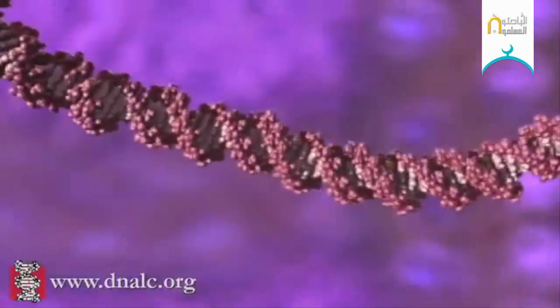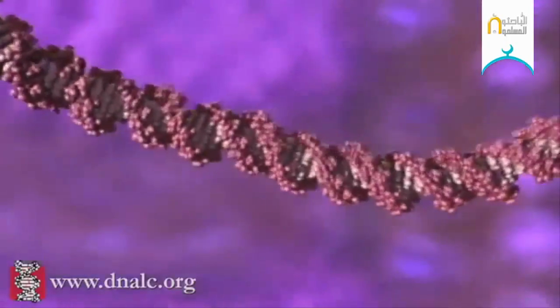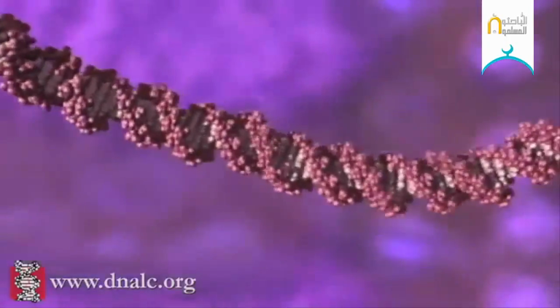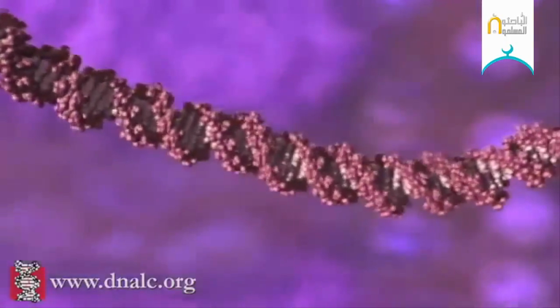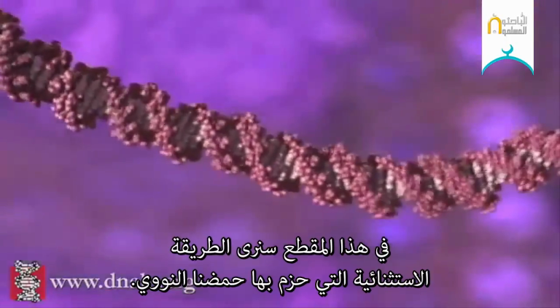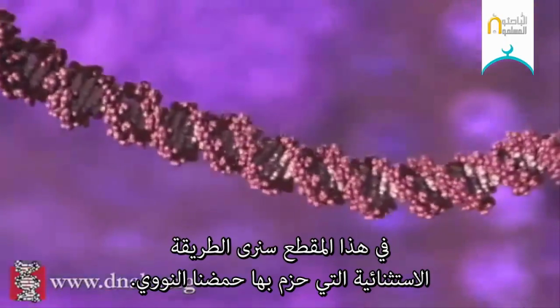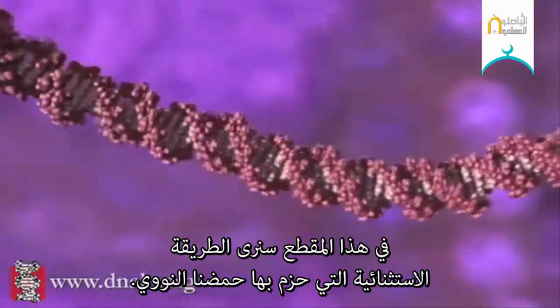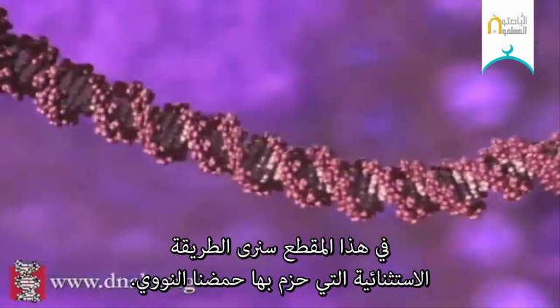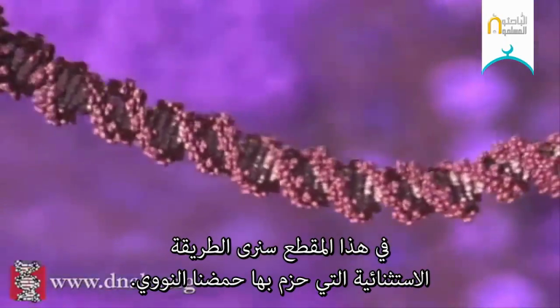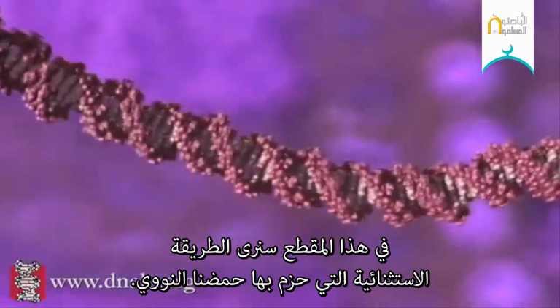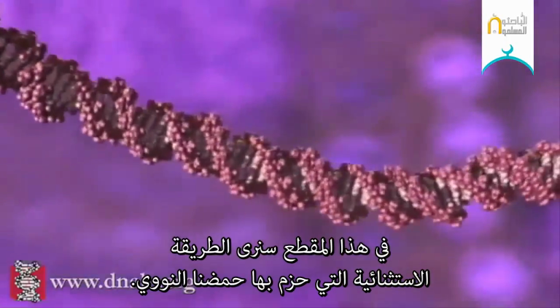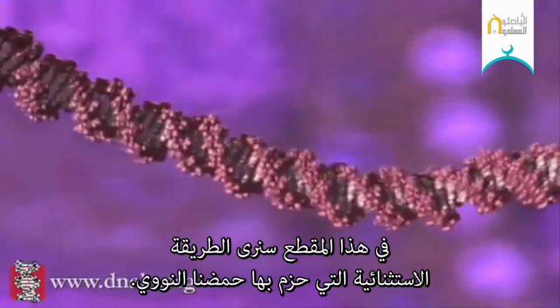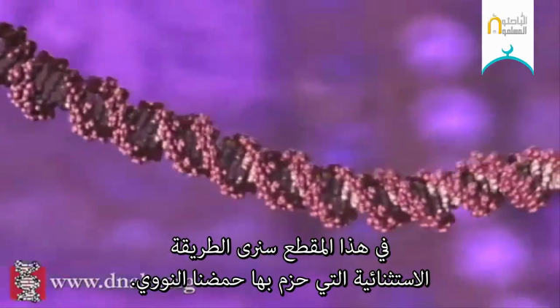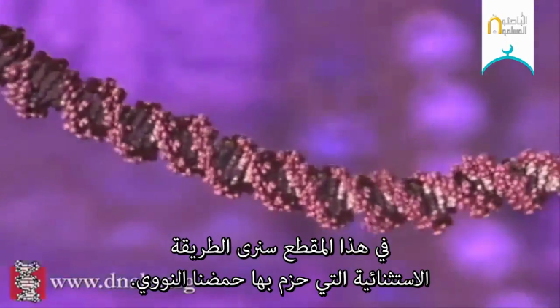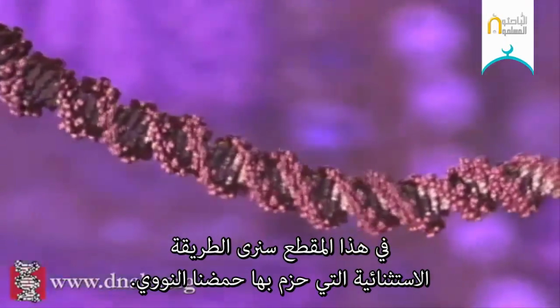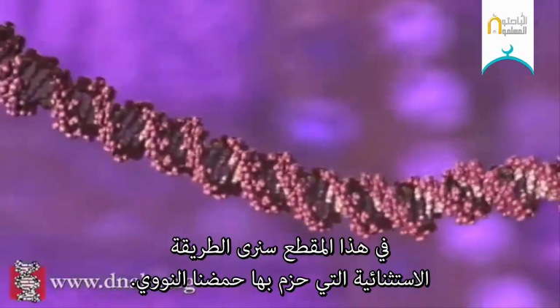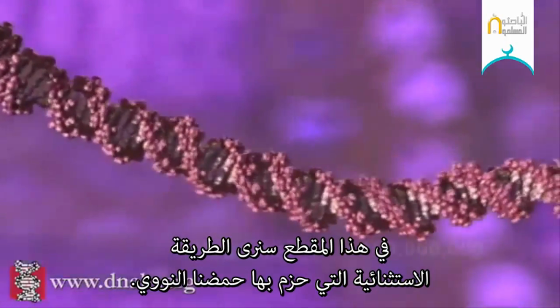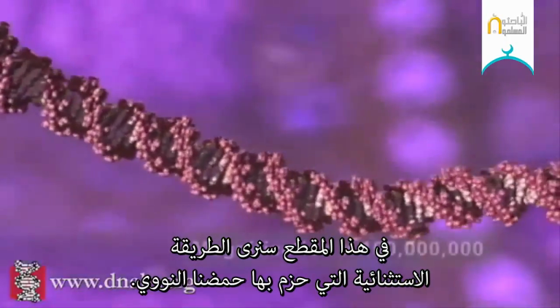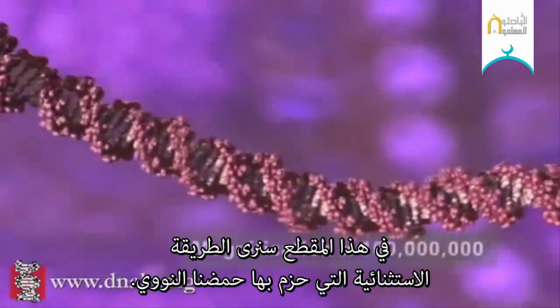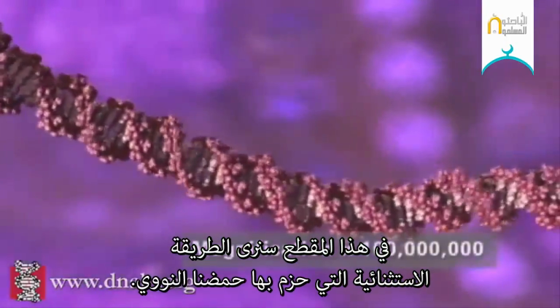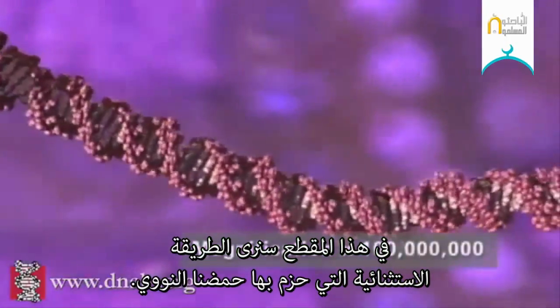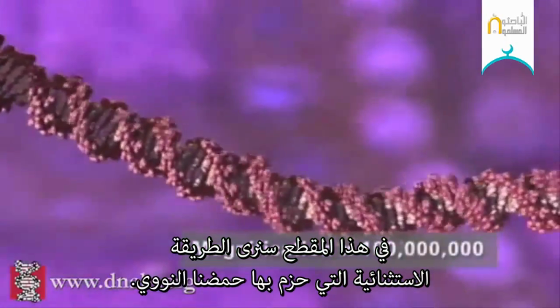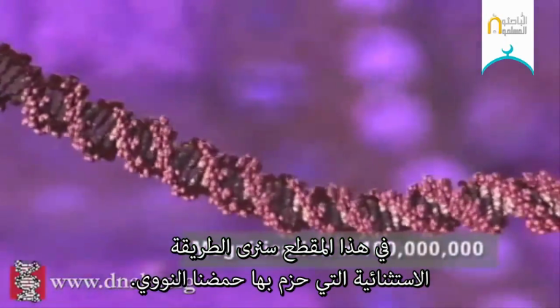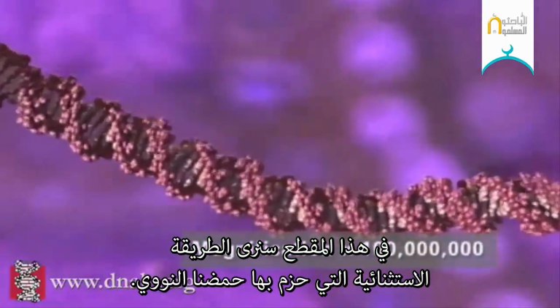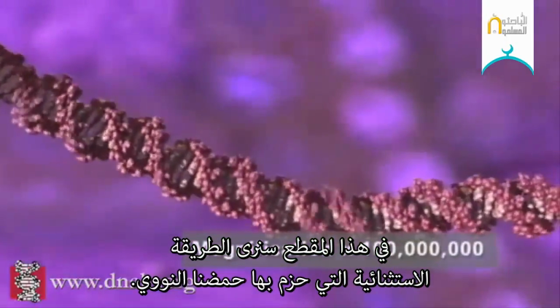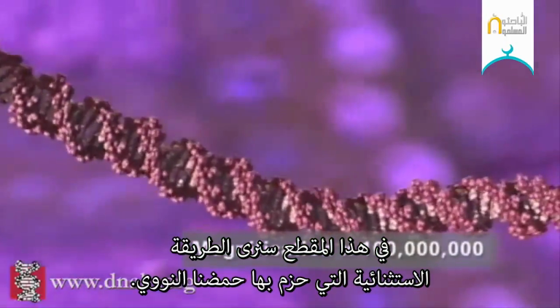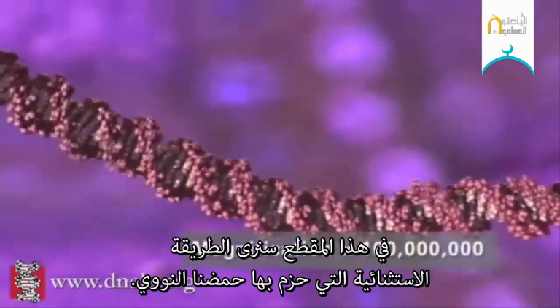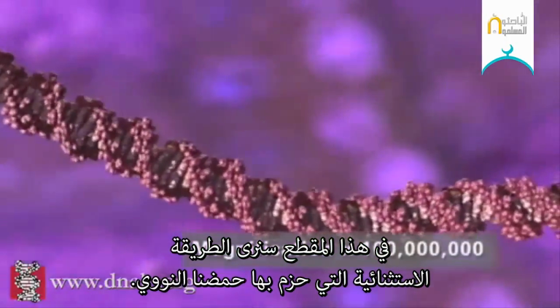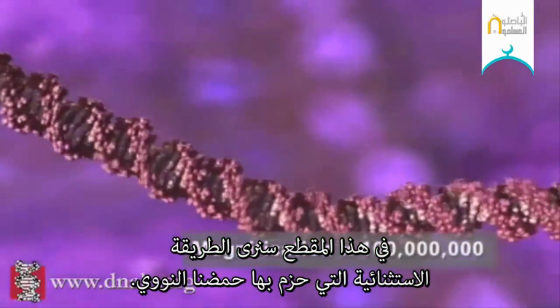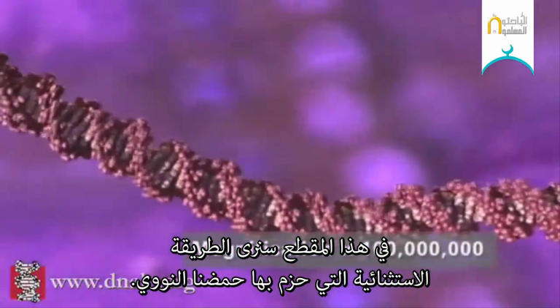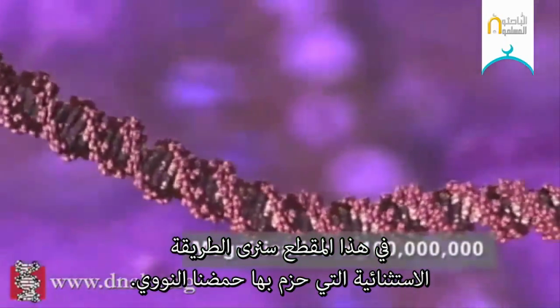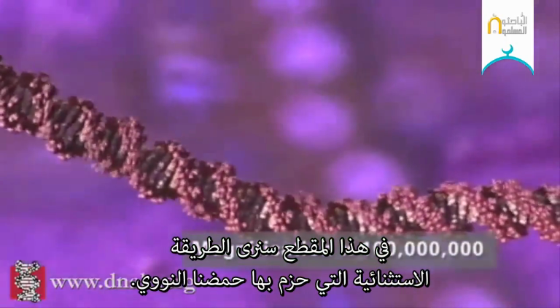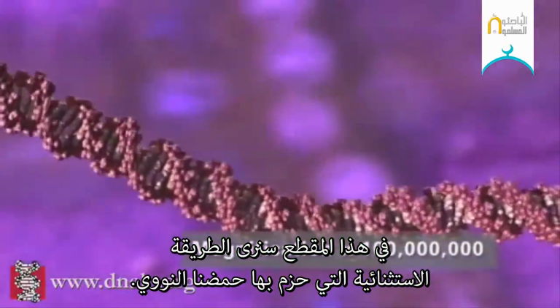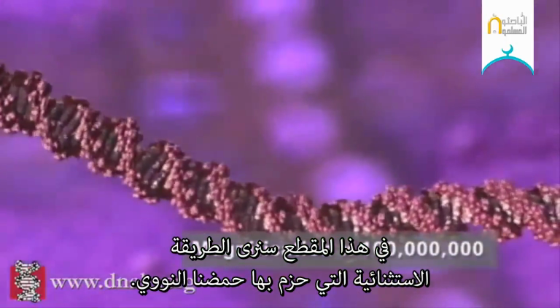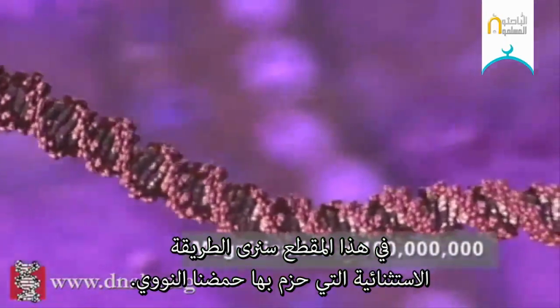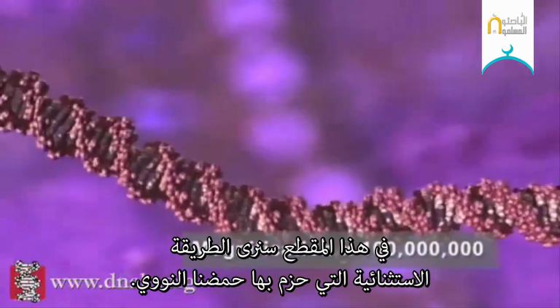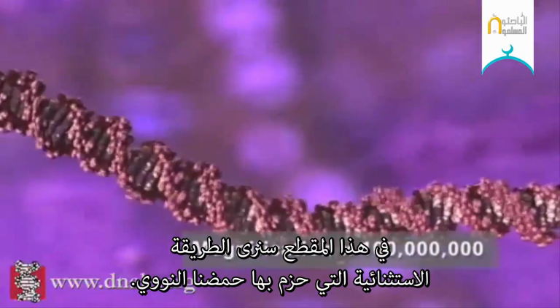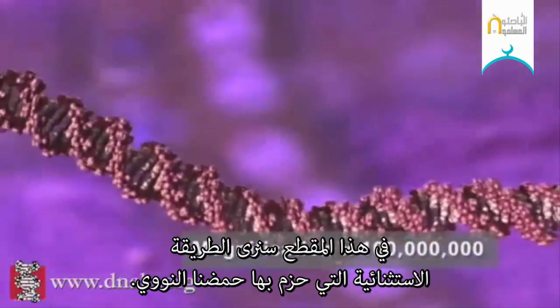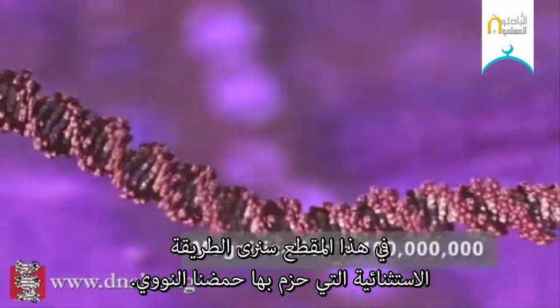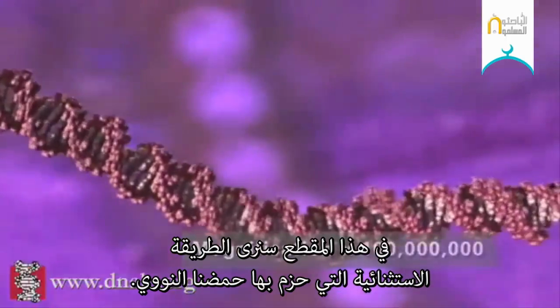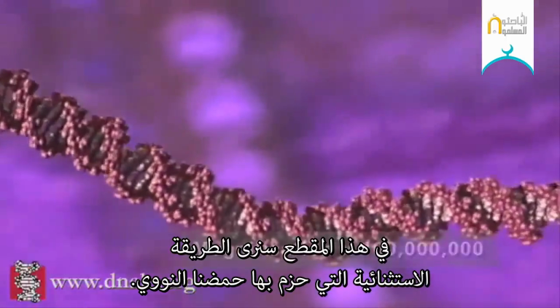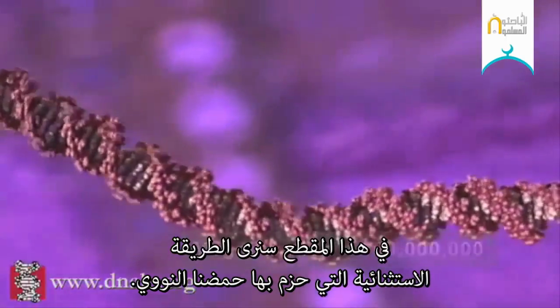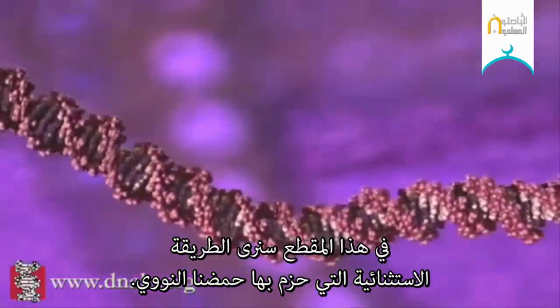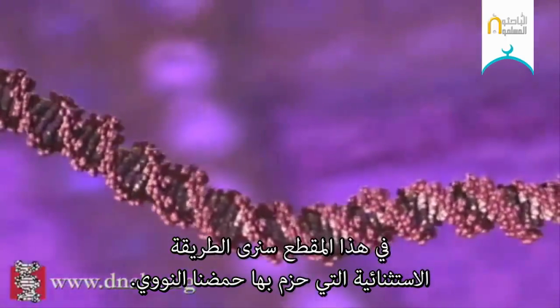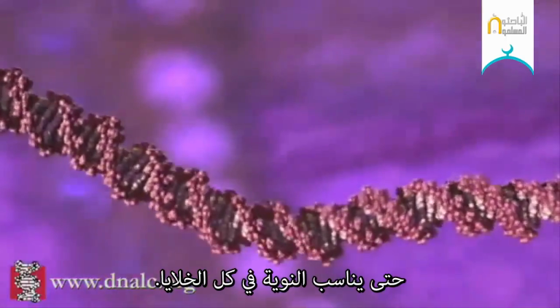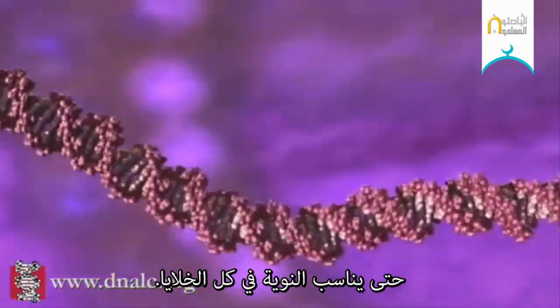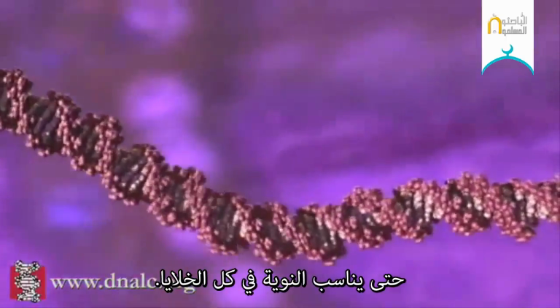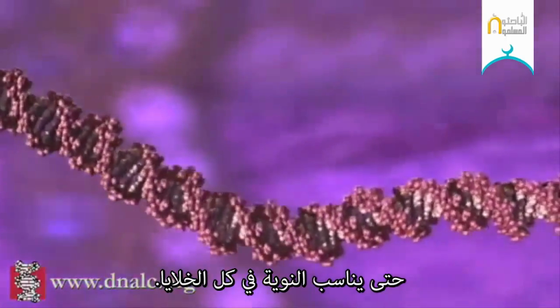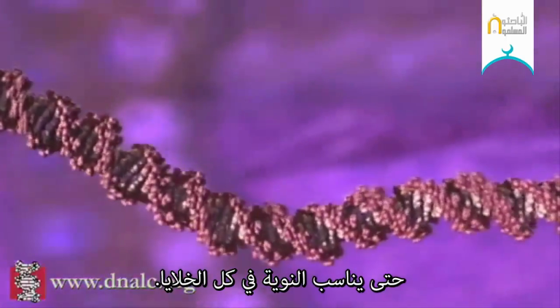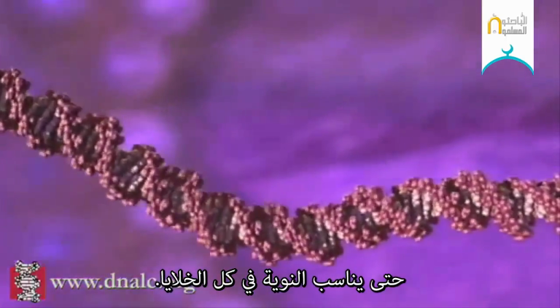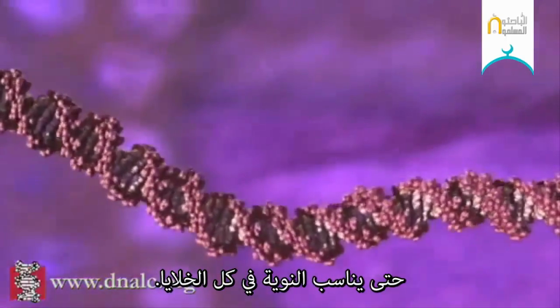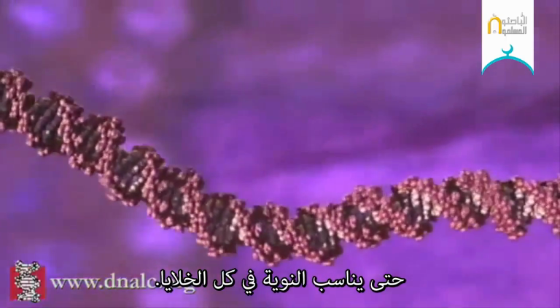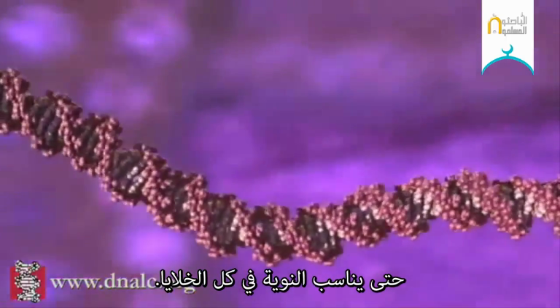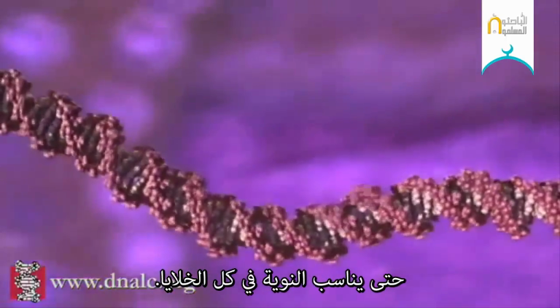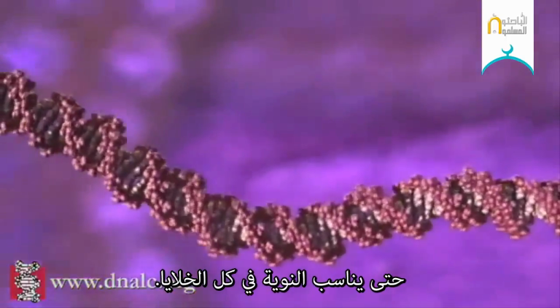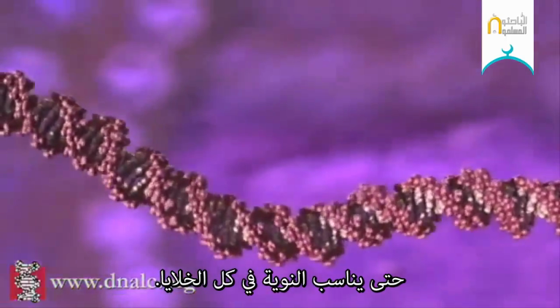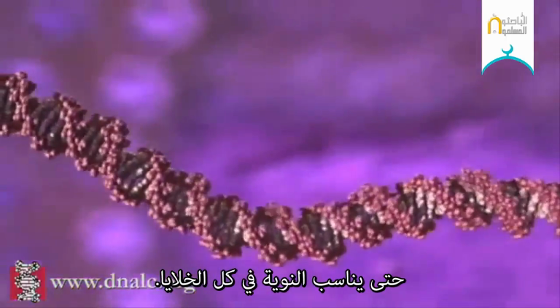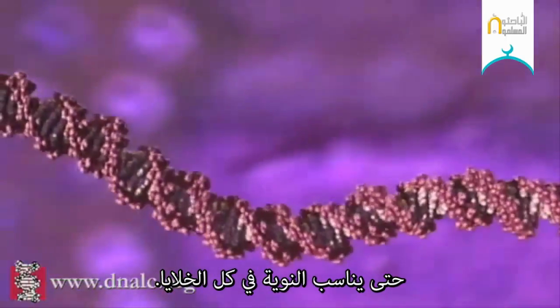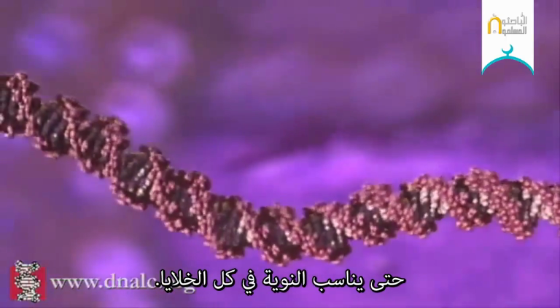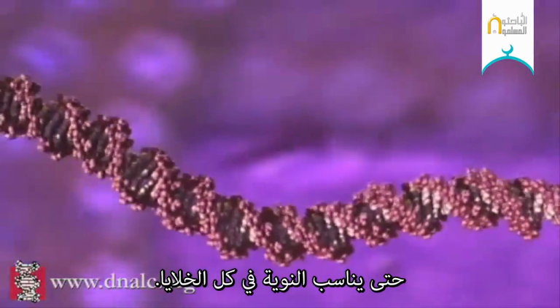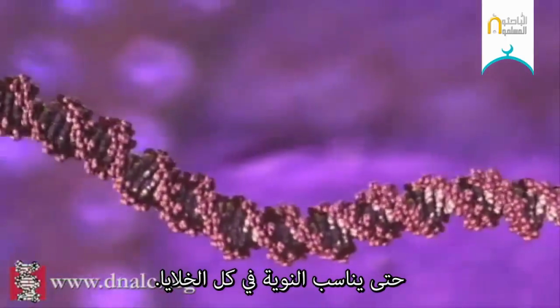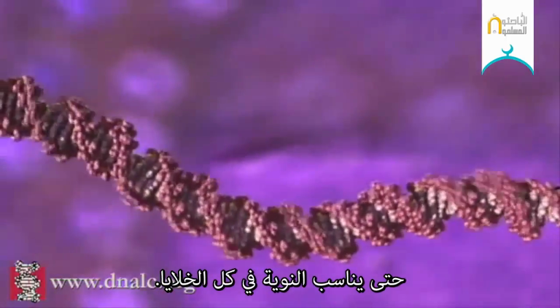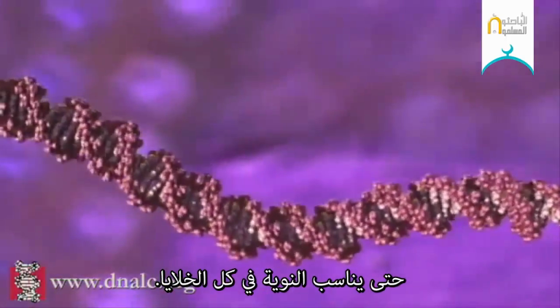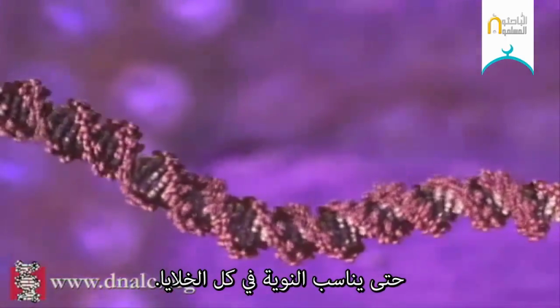In this animation we'll see the remarkable way our DNA is tightly packed up to fit into the nucleus of every cell.